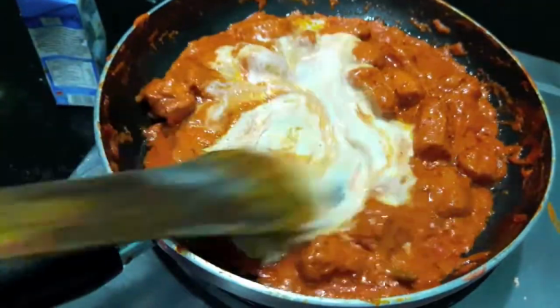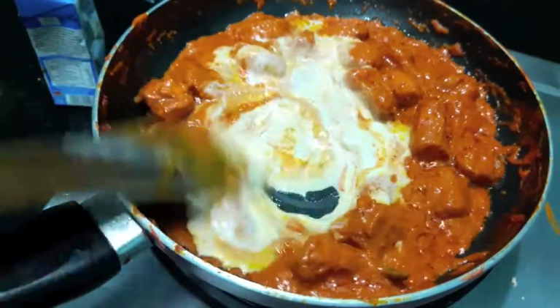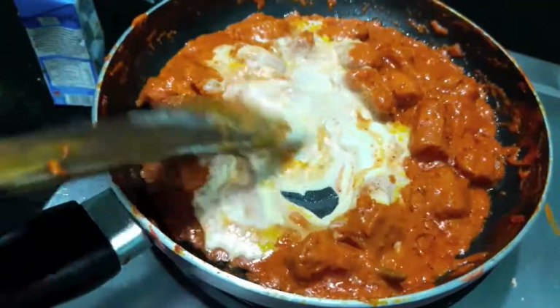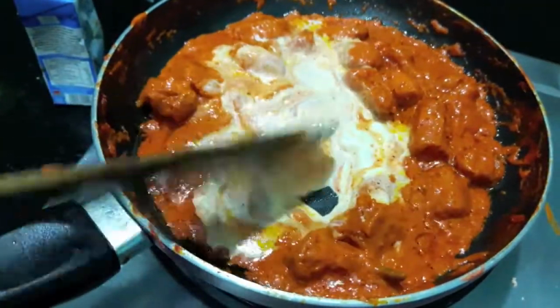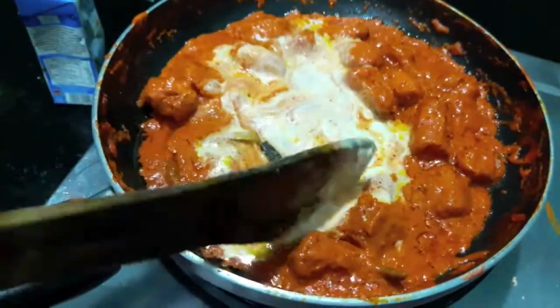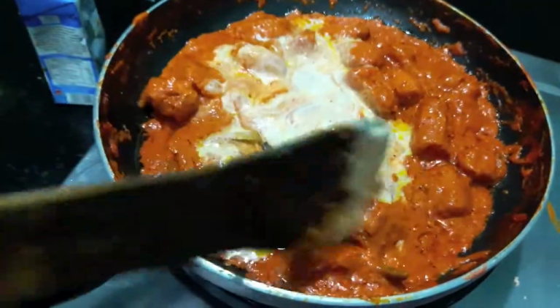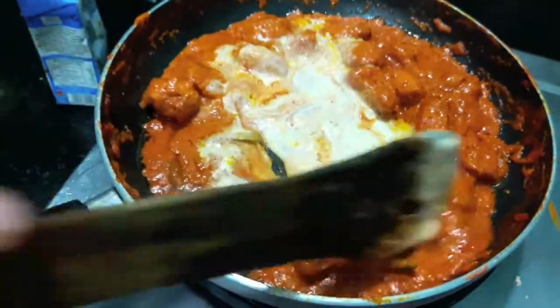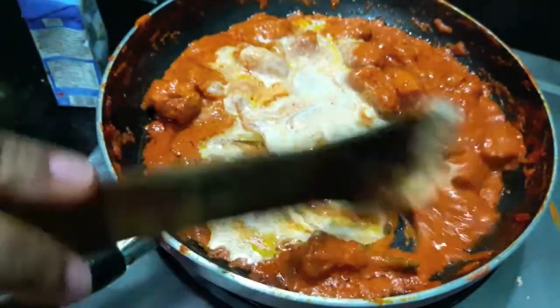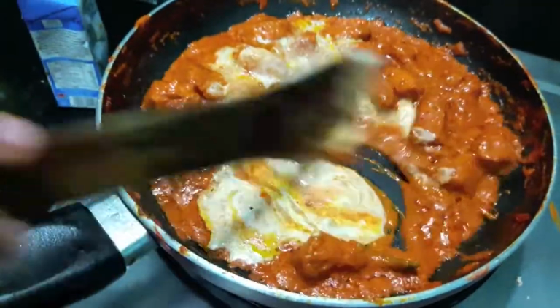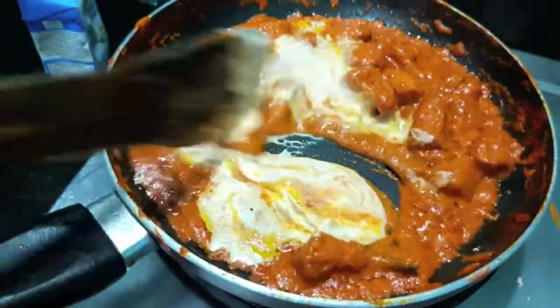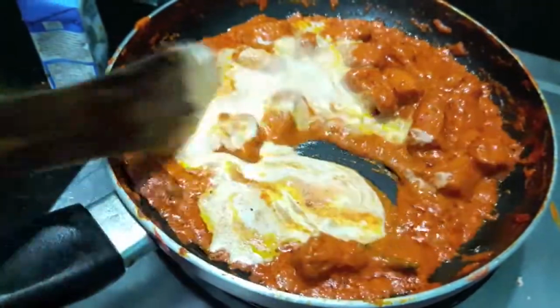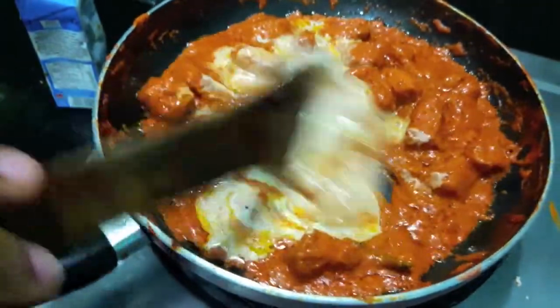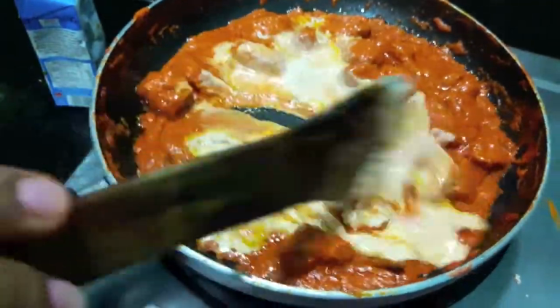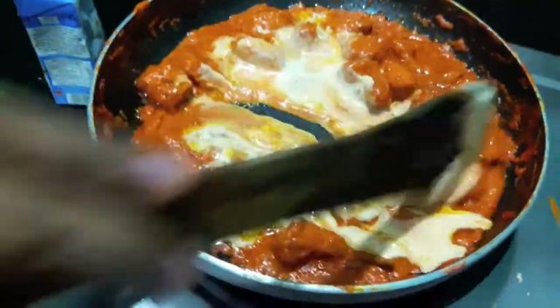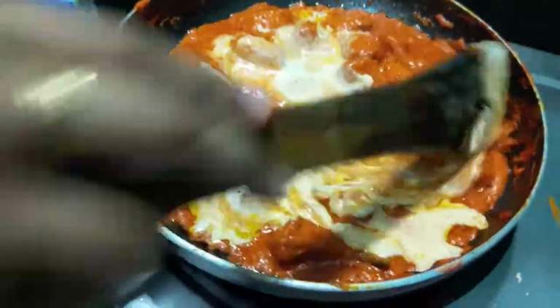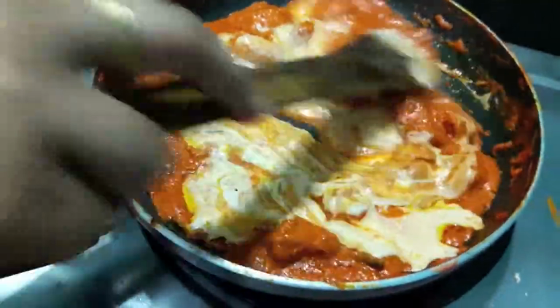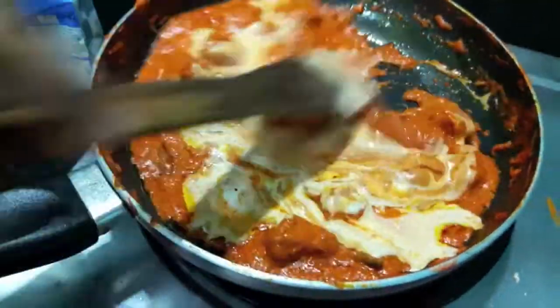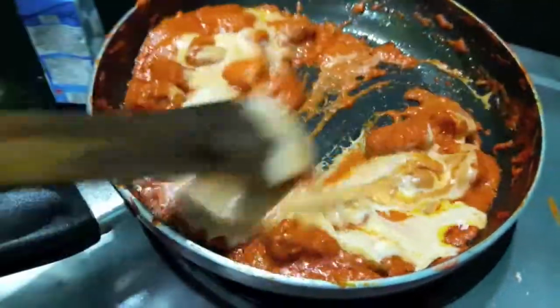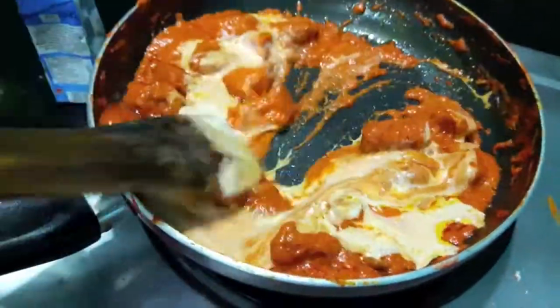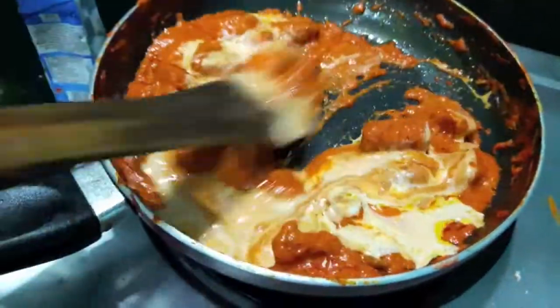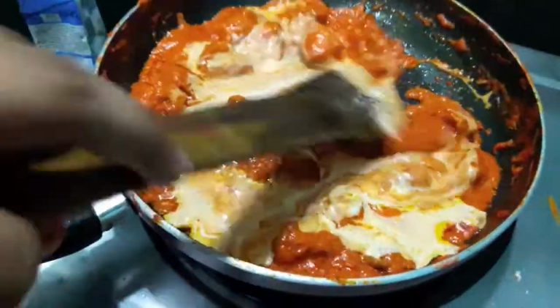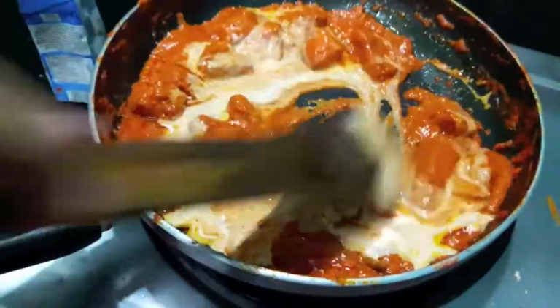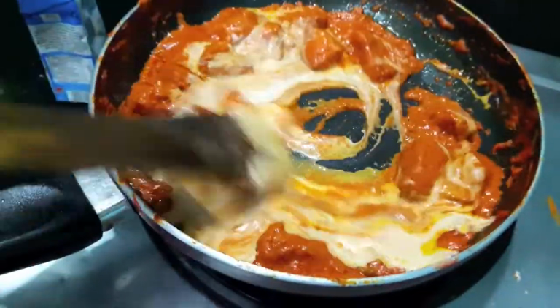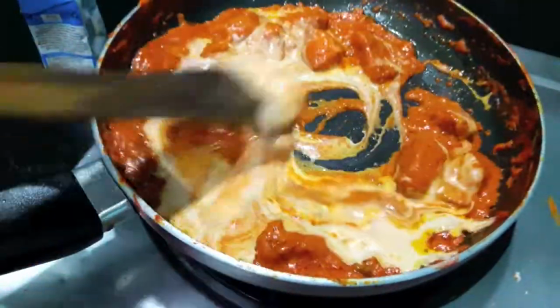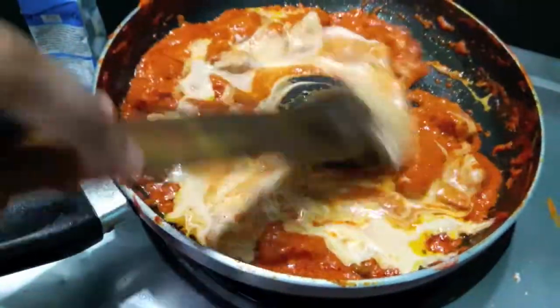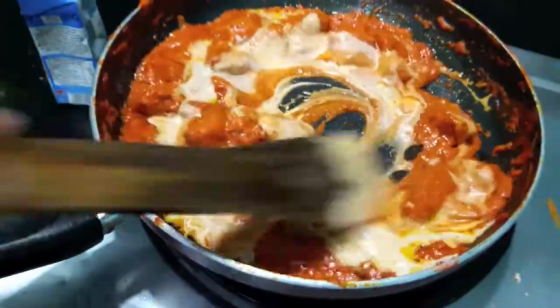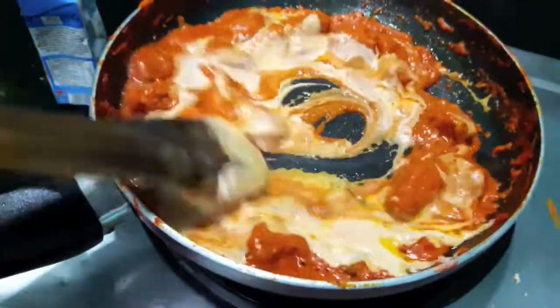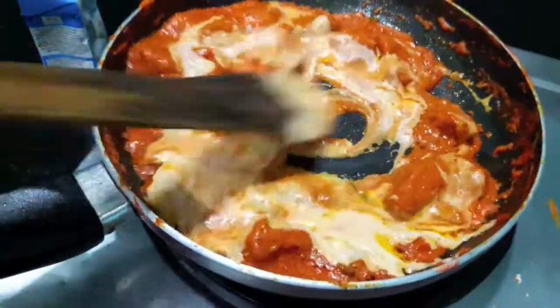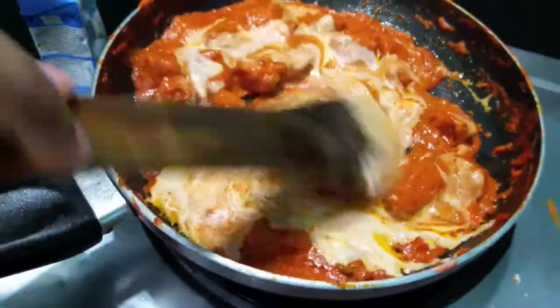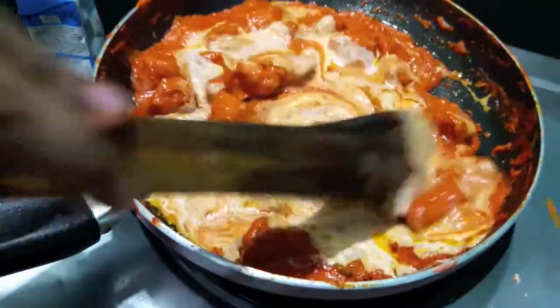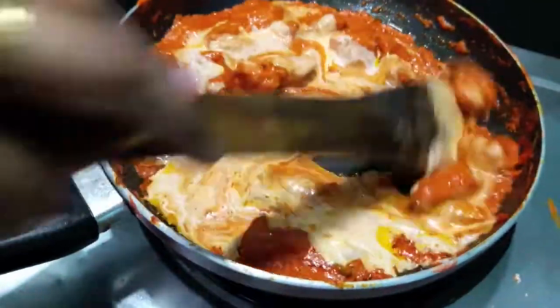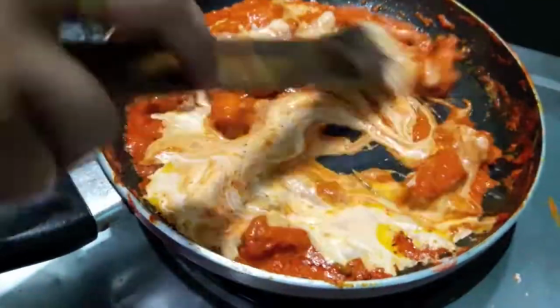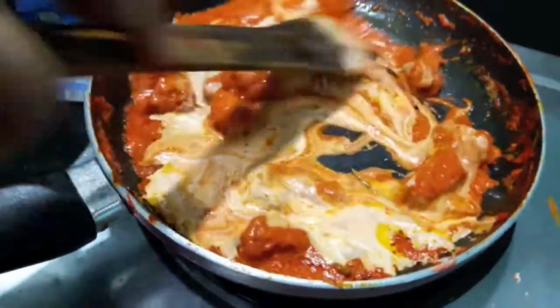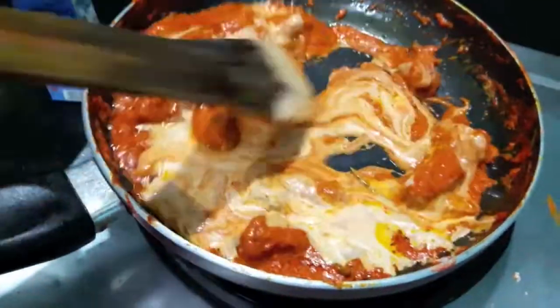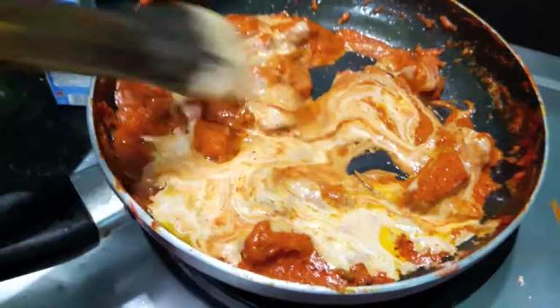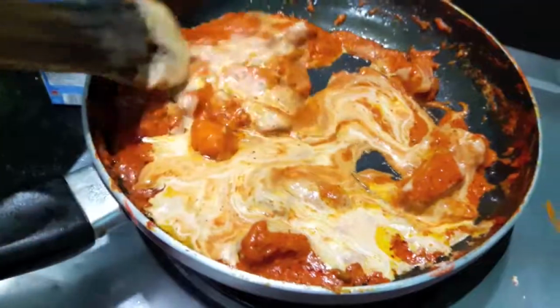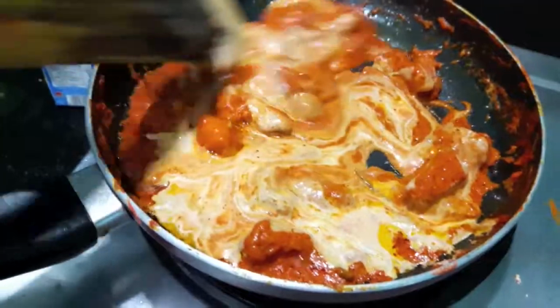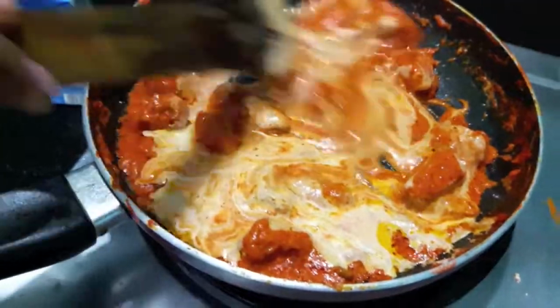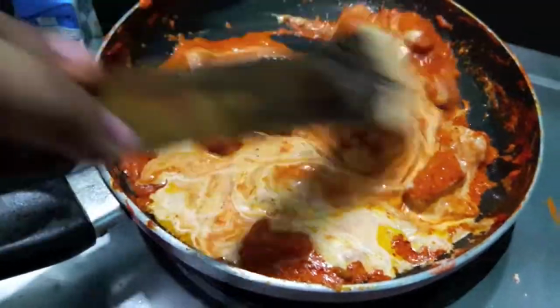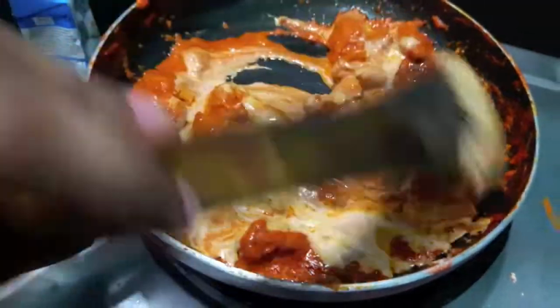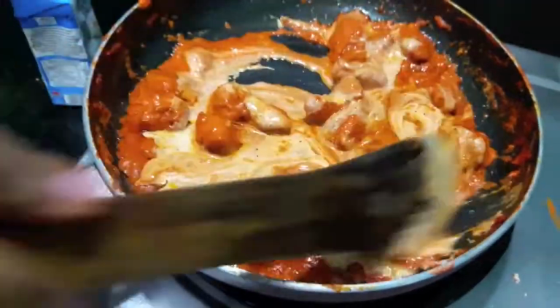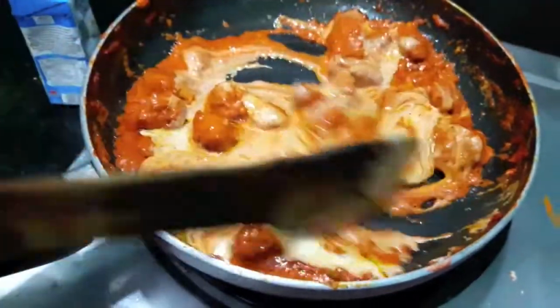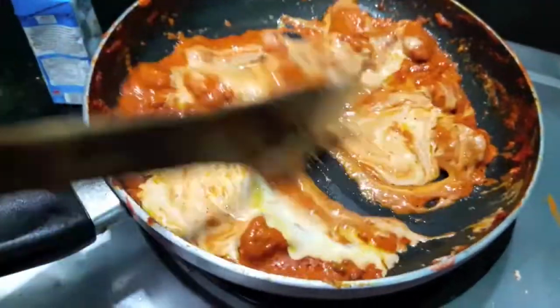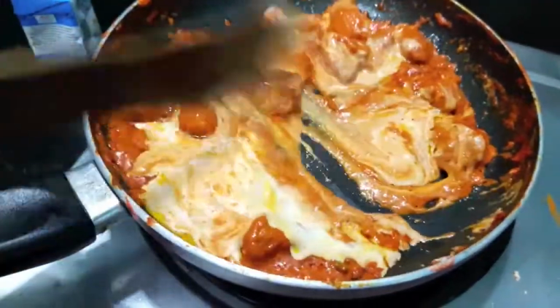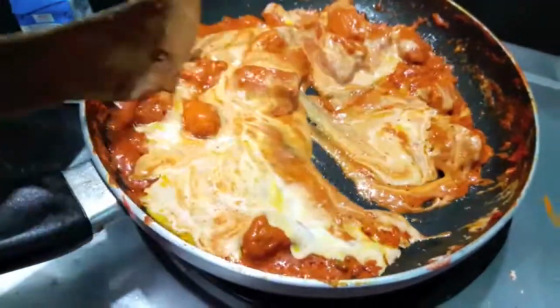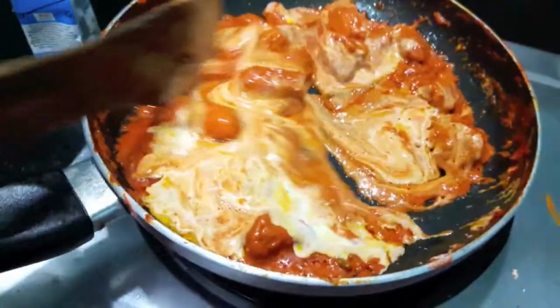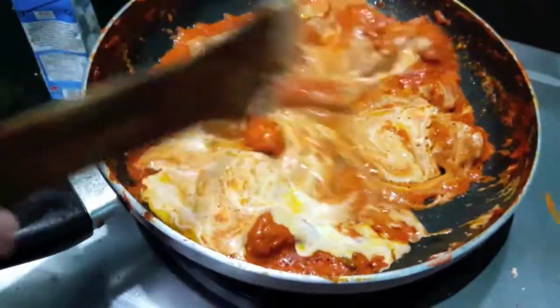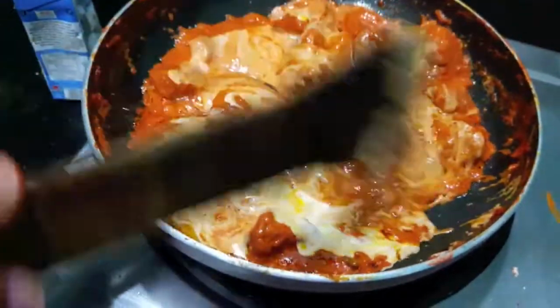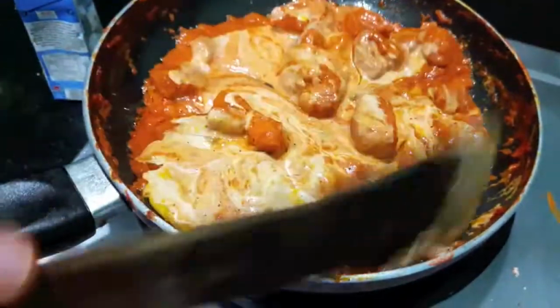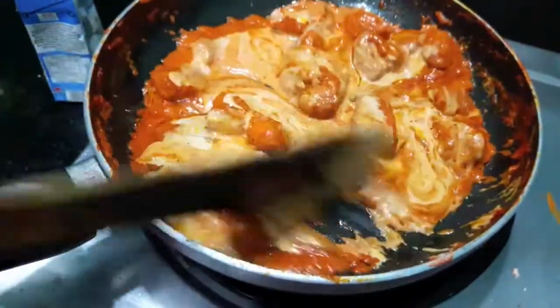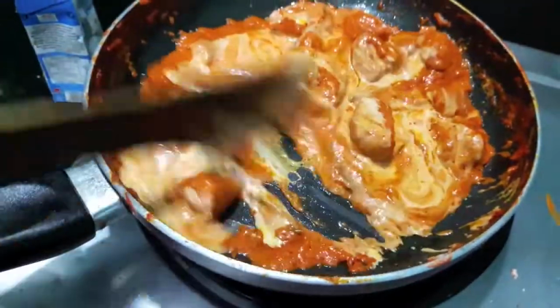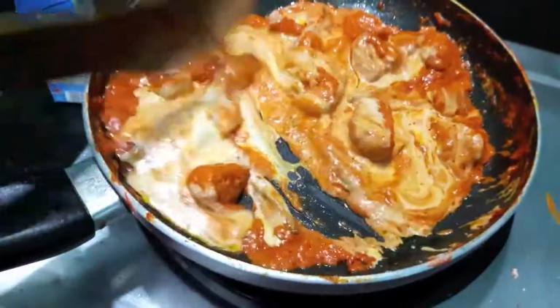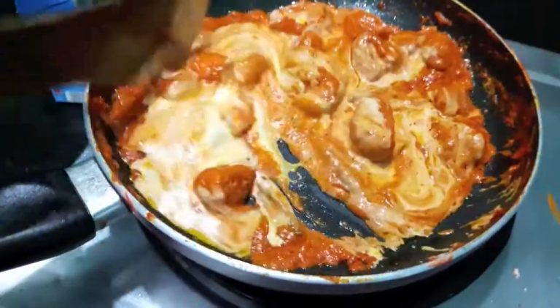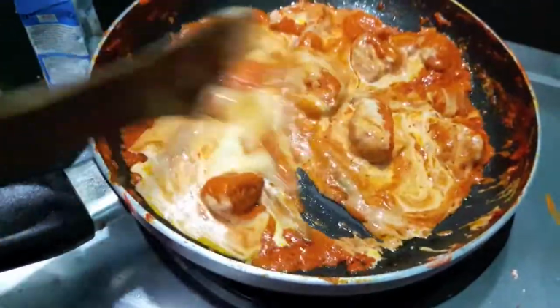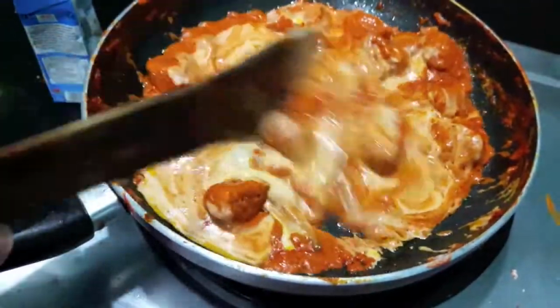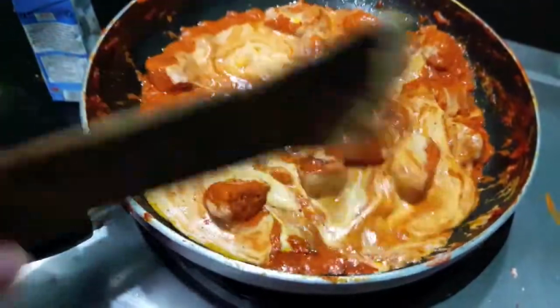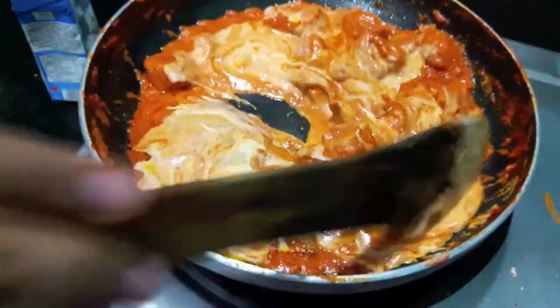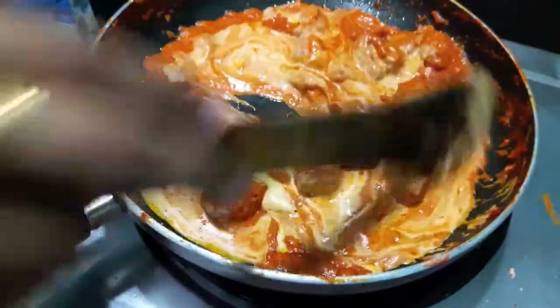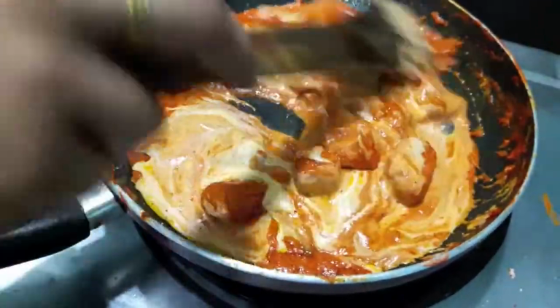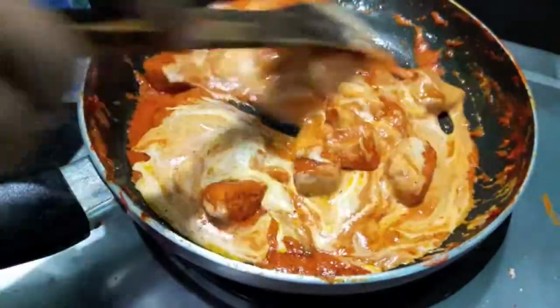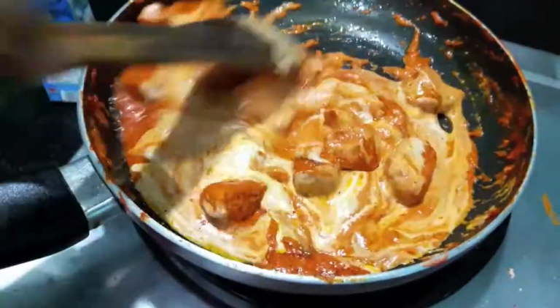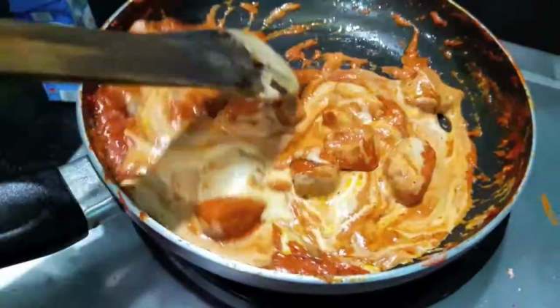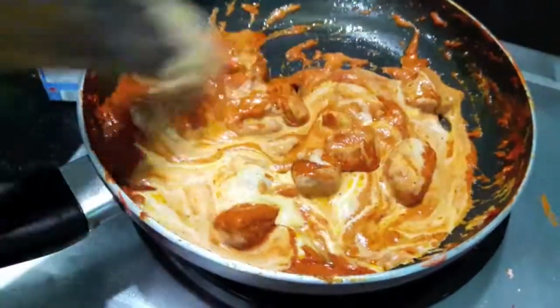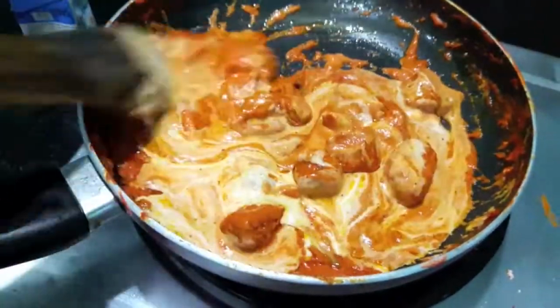To this I have added a bit of red food colour. If you want you can skip it. Mix it.